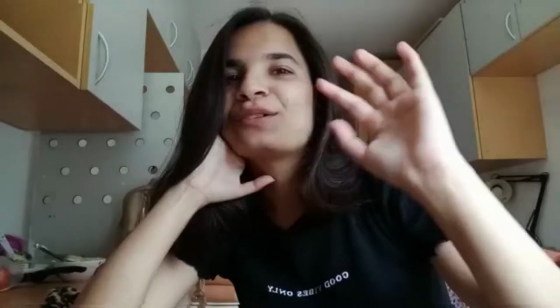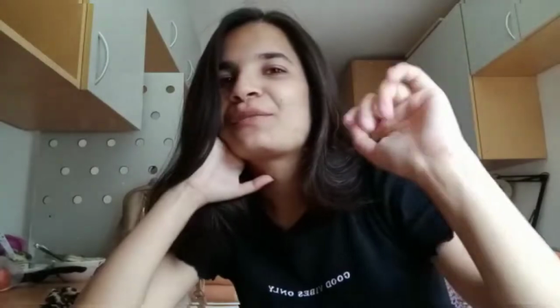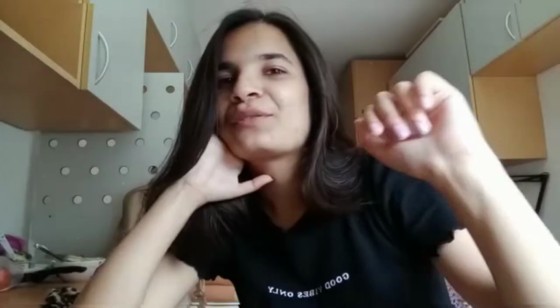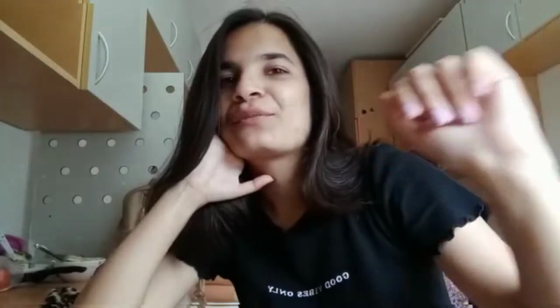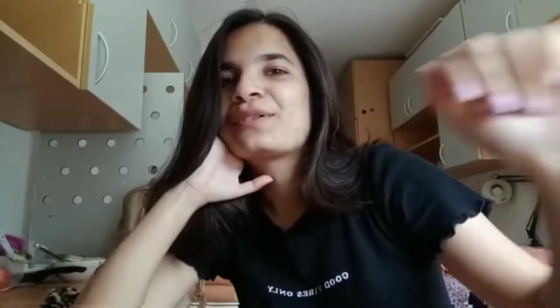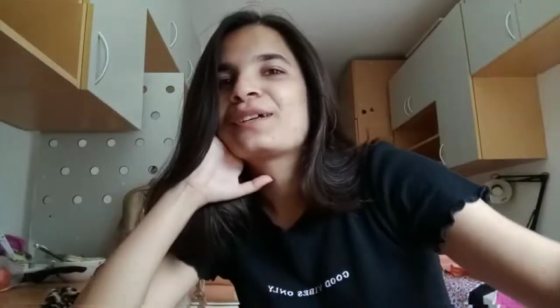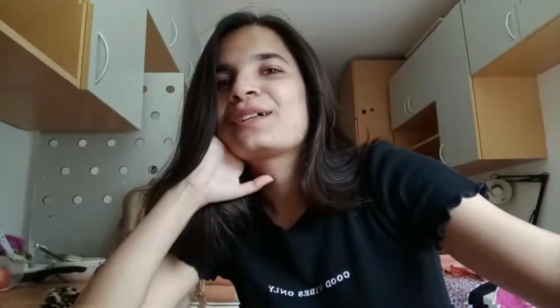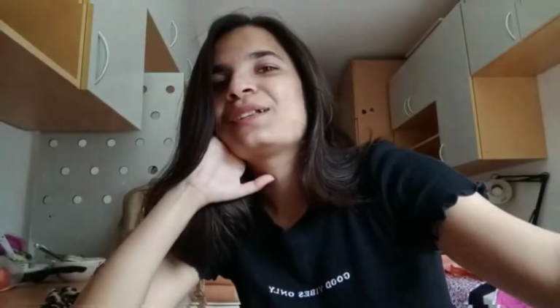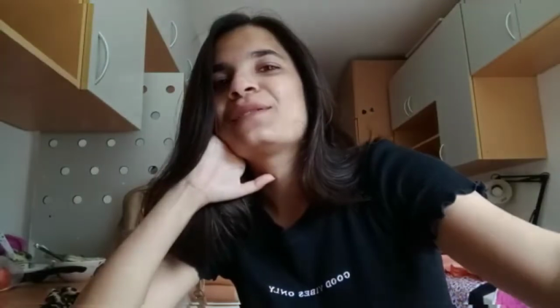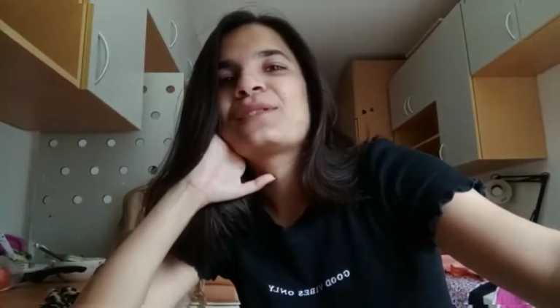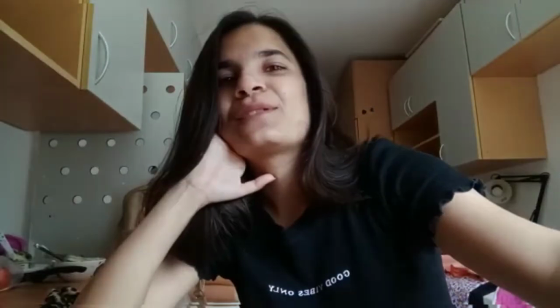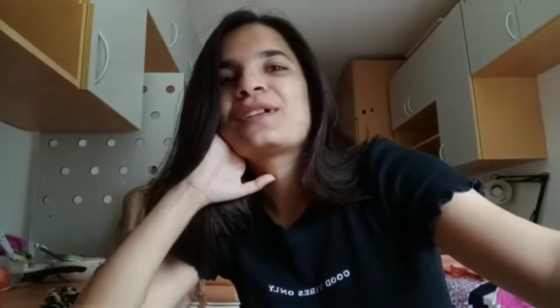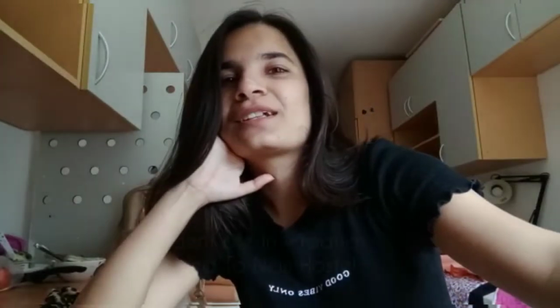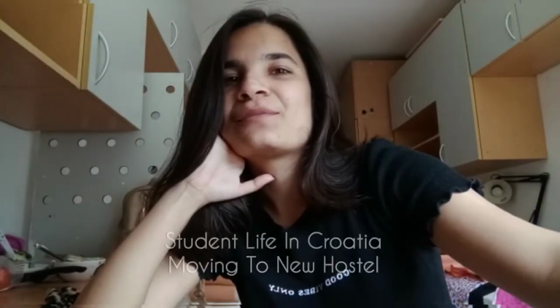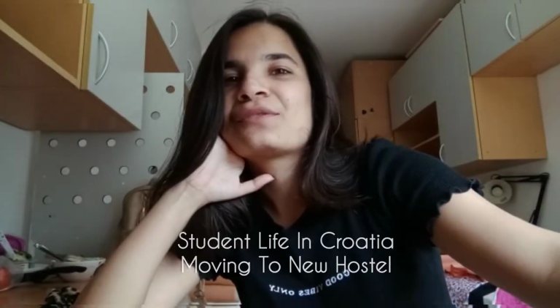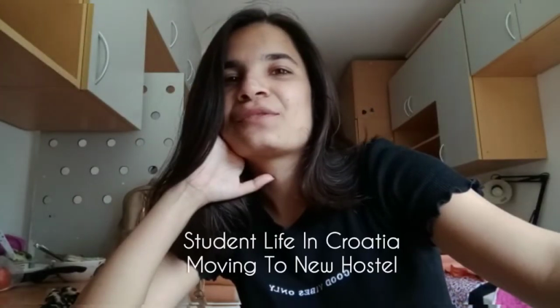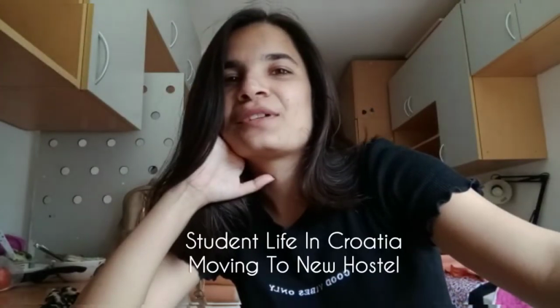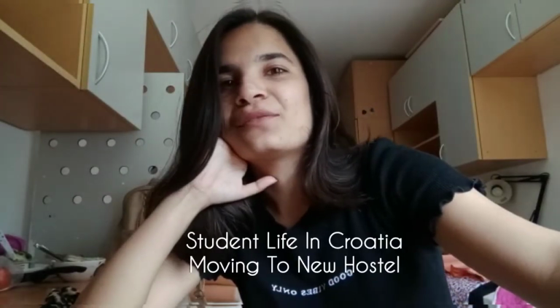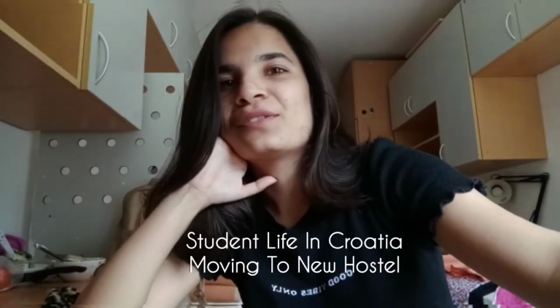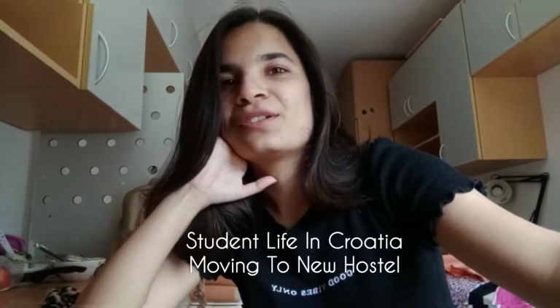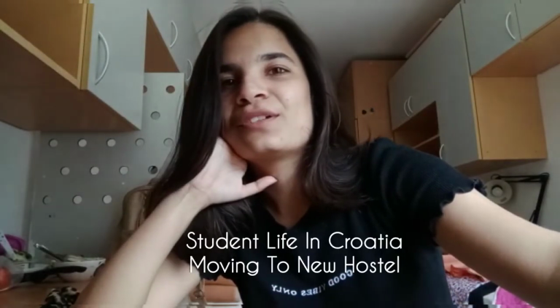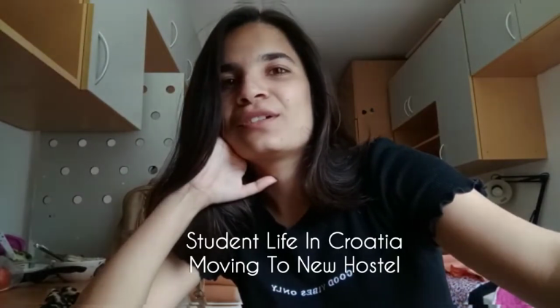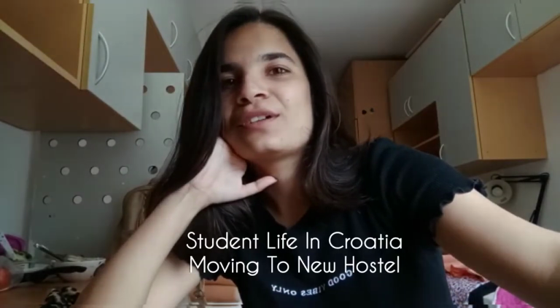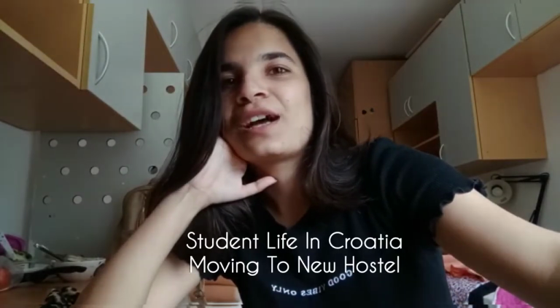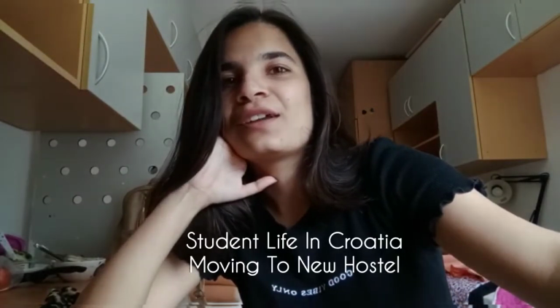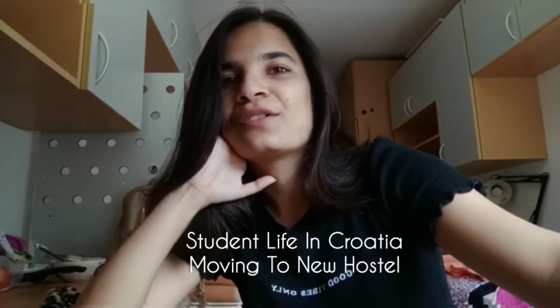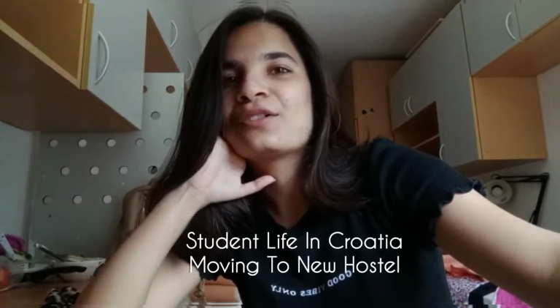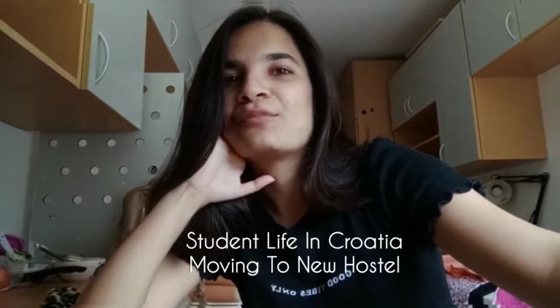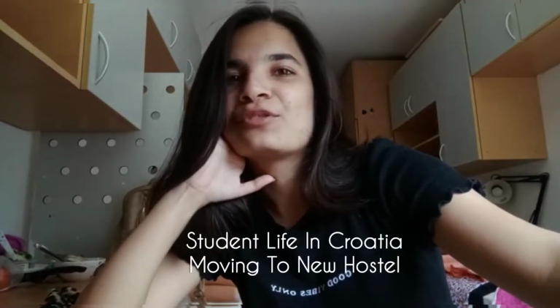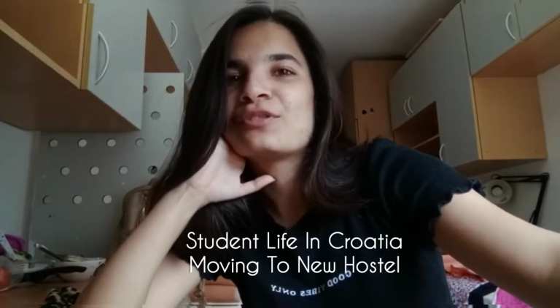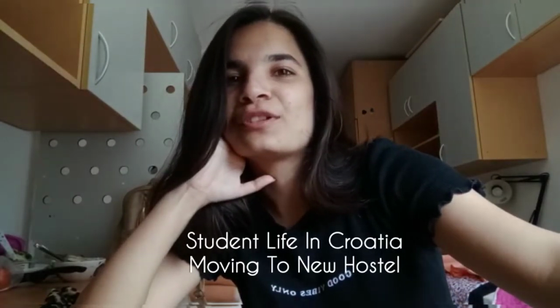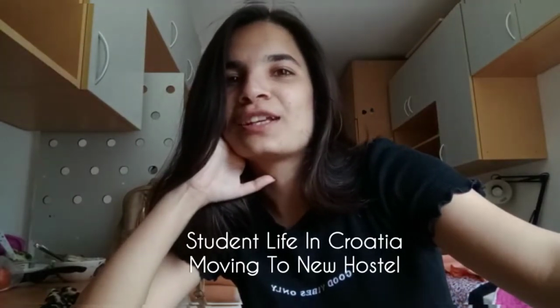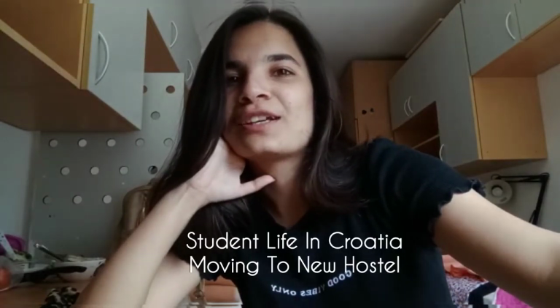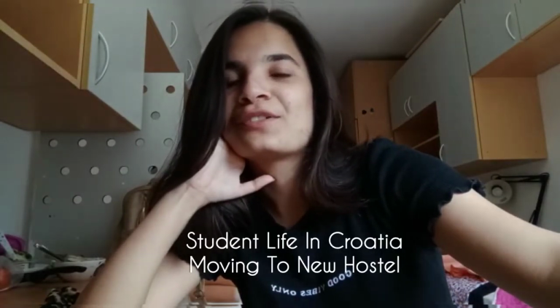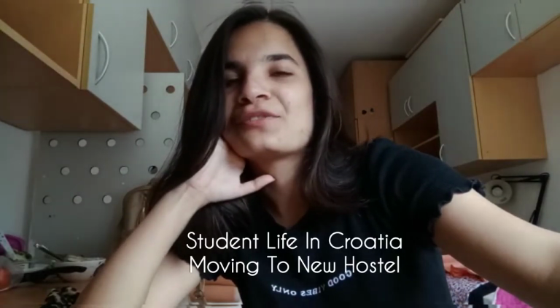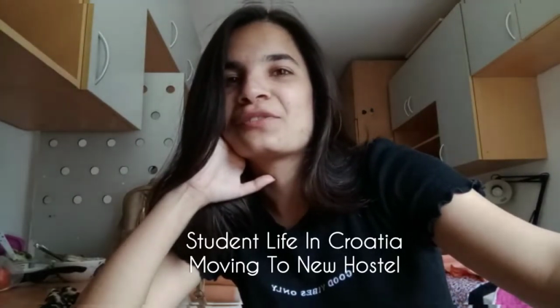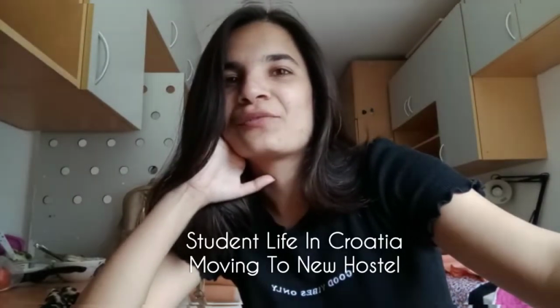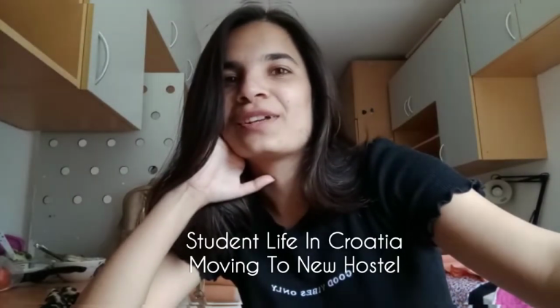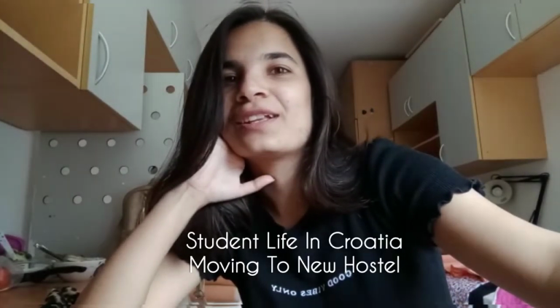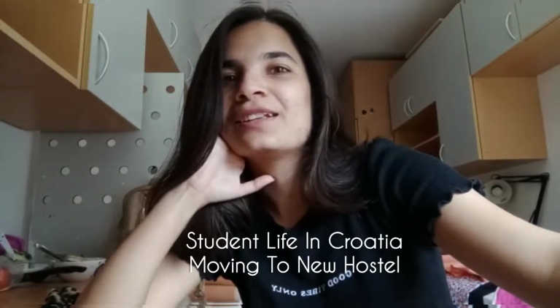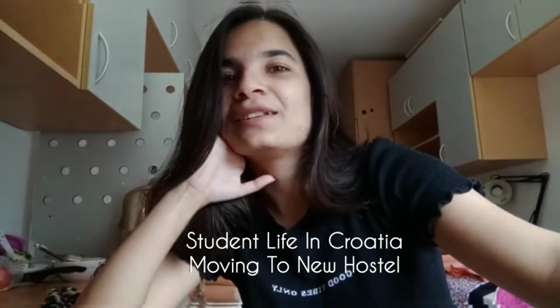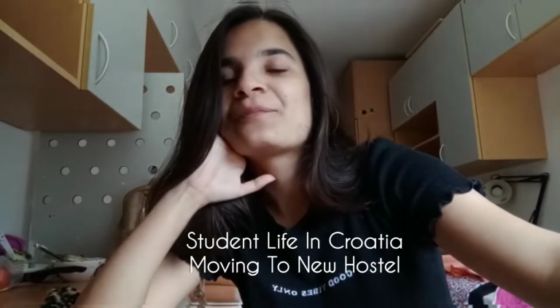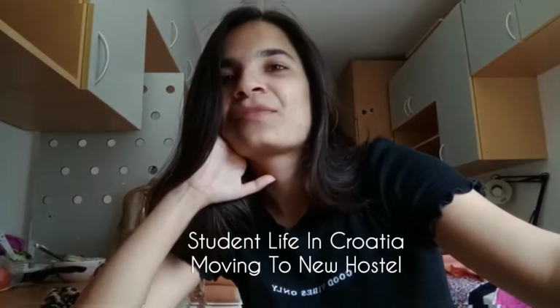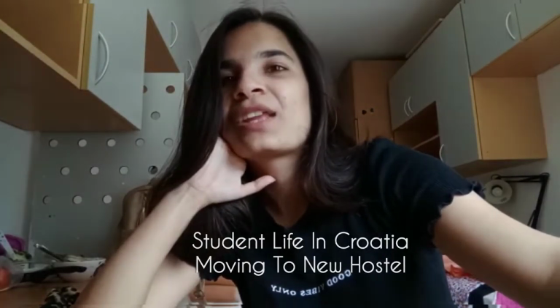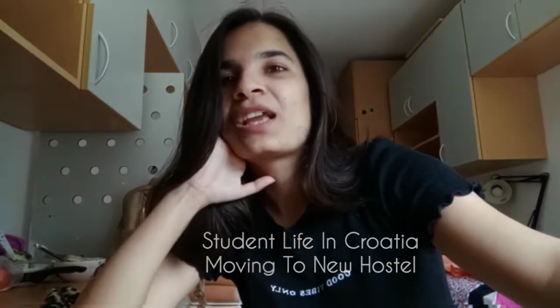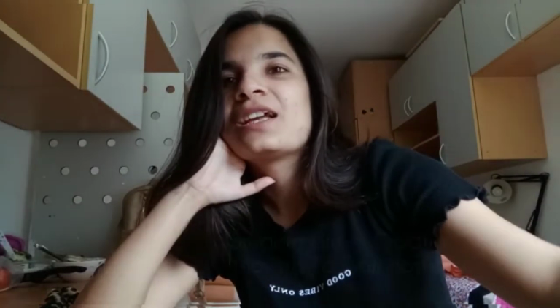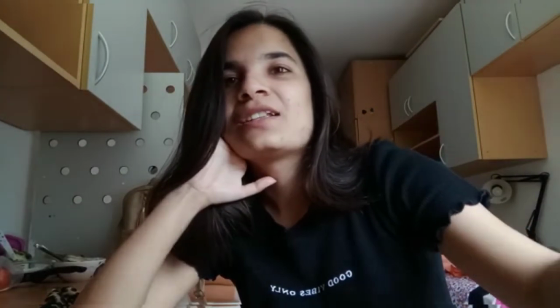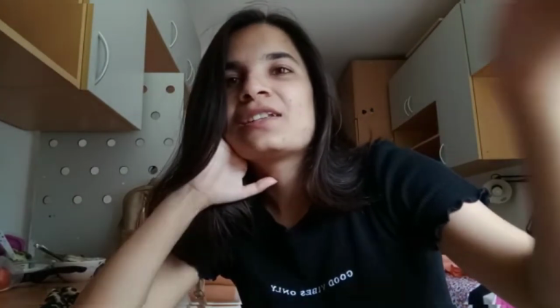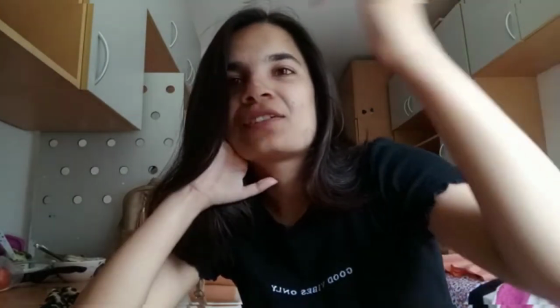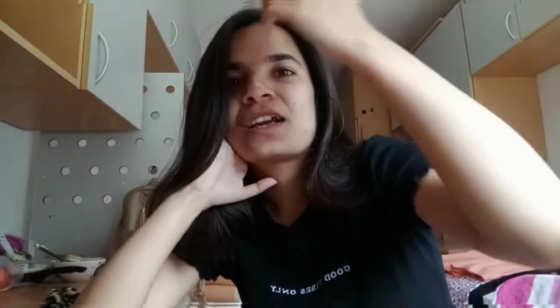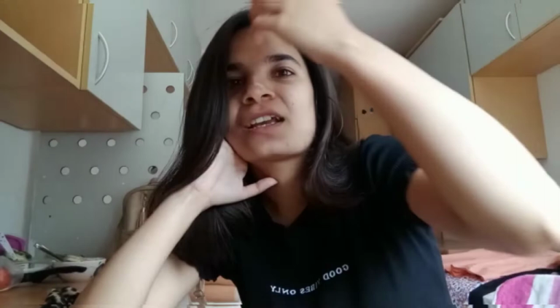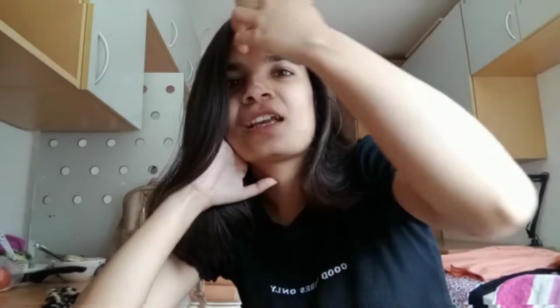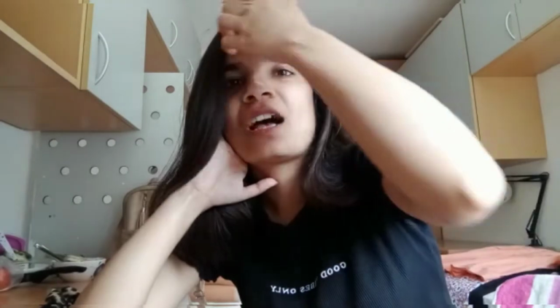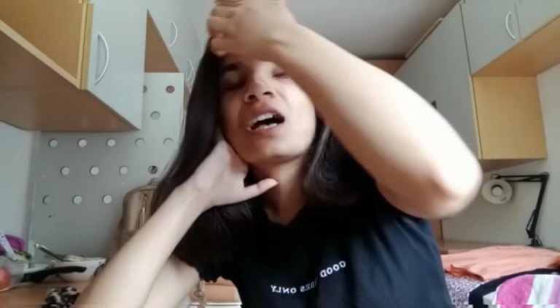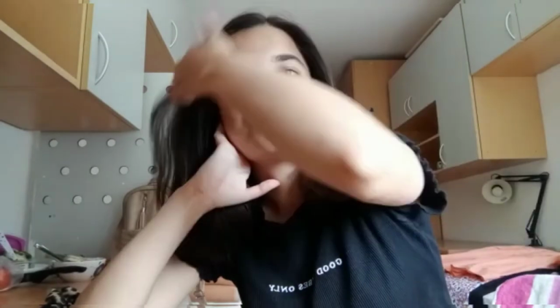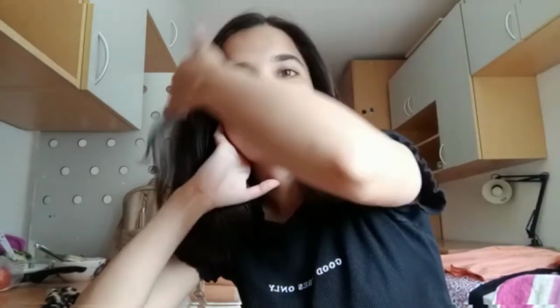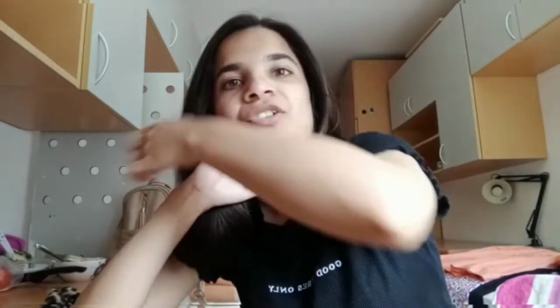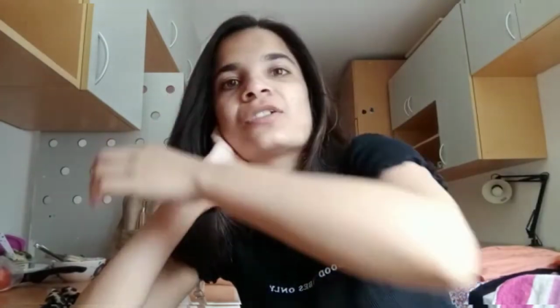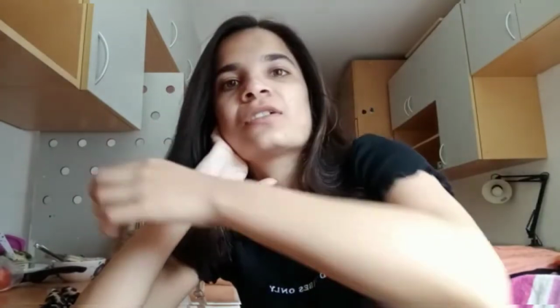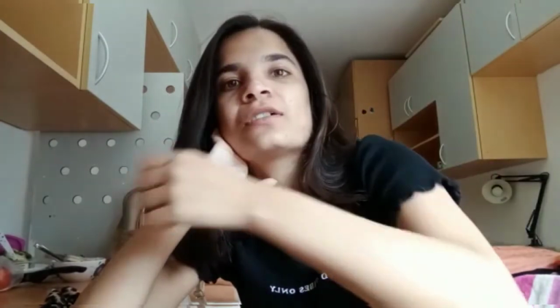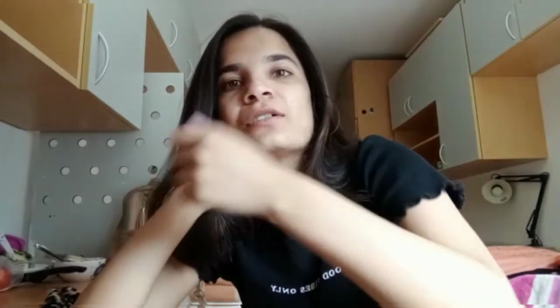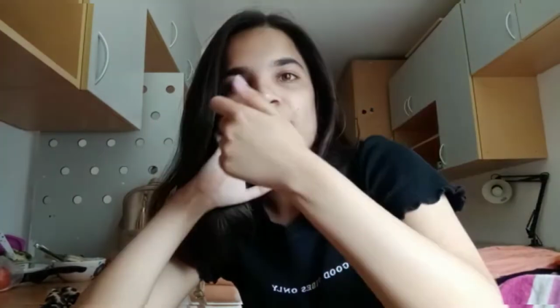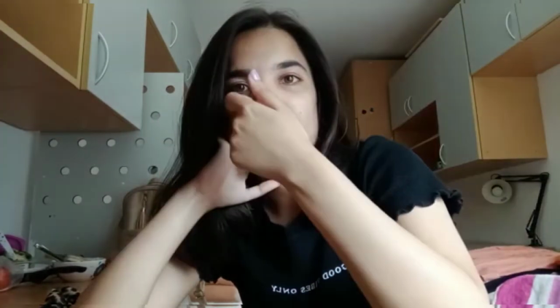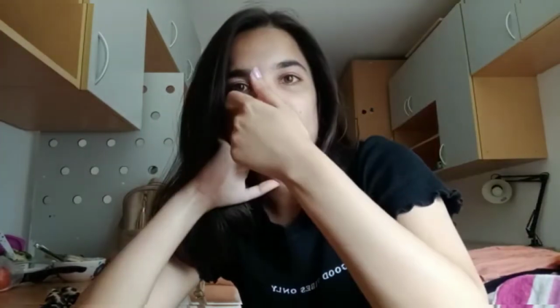Hello everyone, welcome to another vlog. I hope you all are doing well. Today is Wednesday.